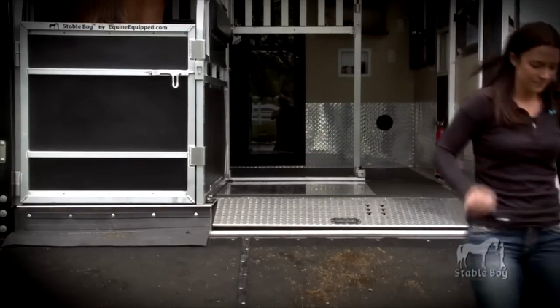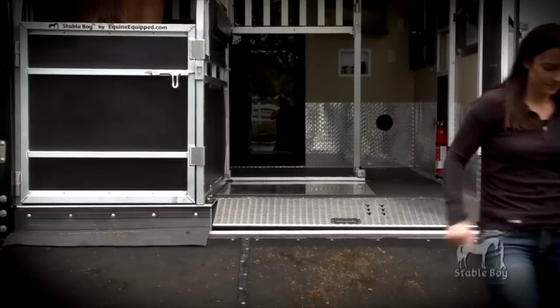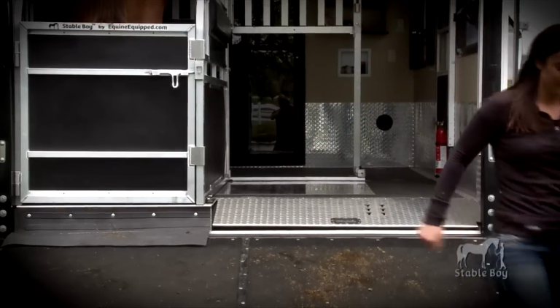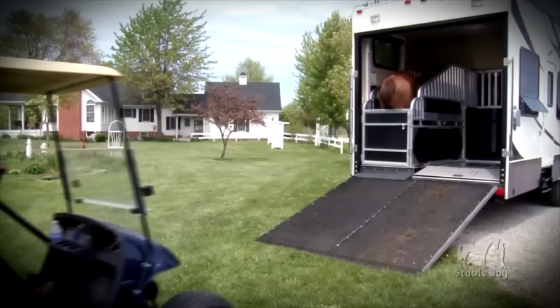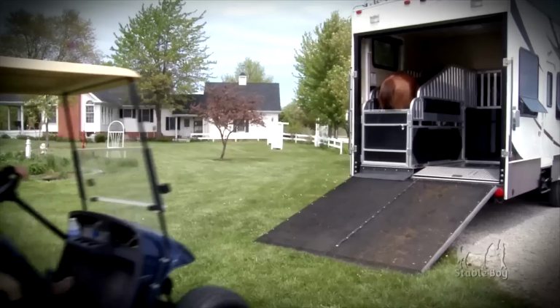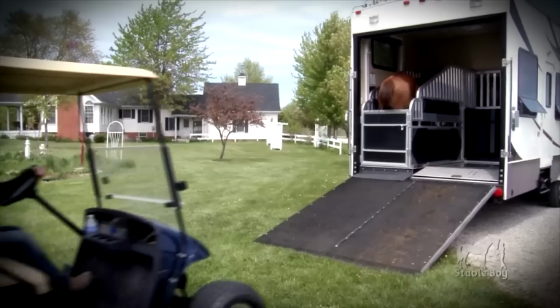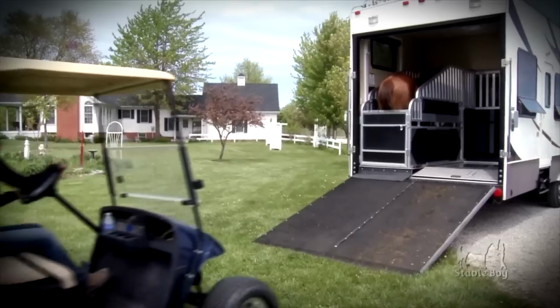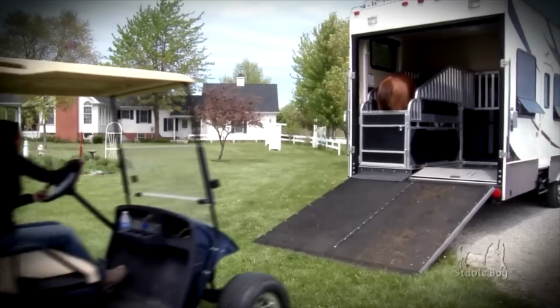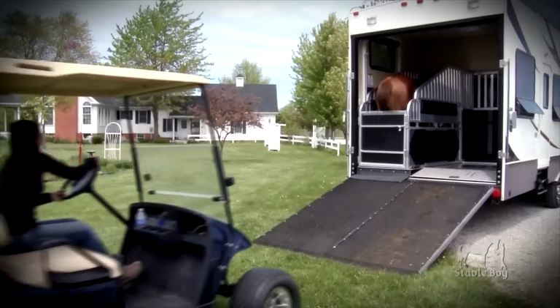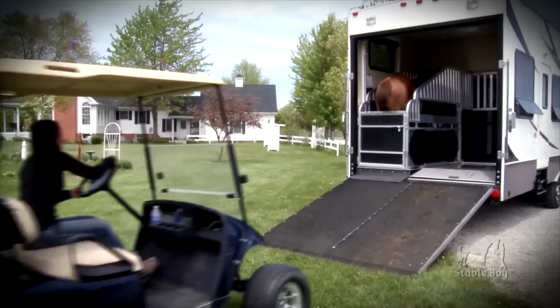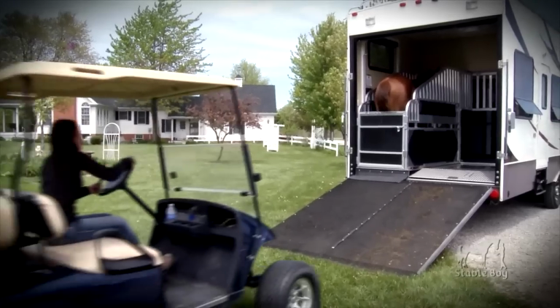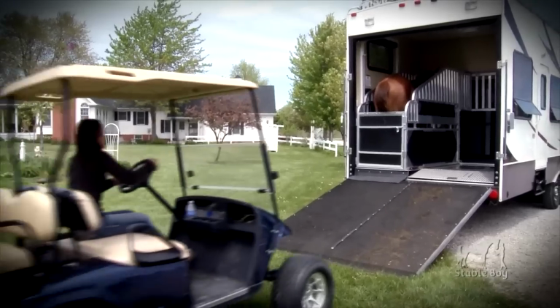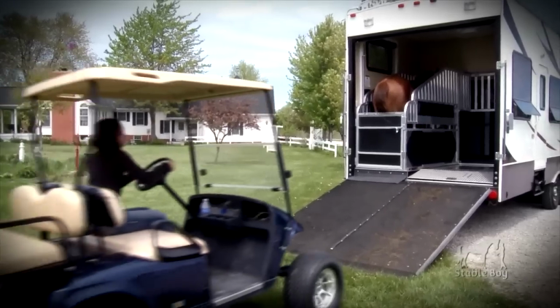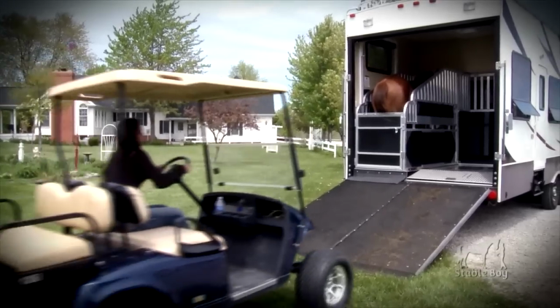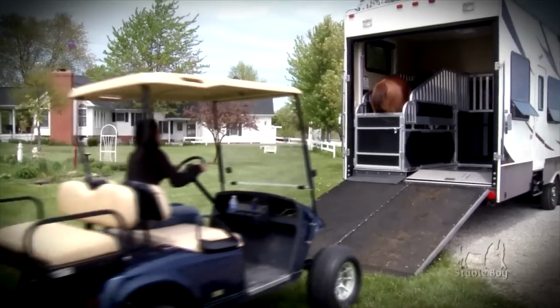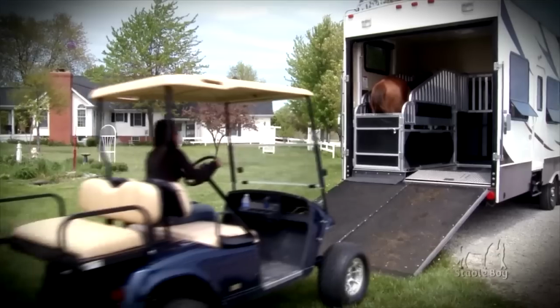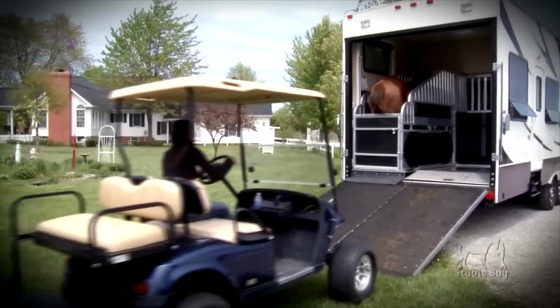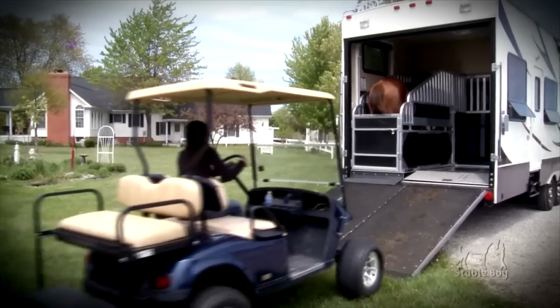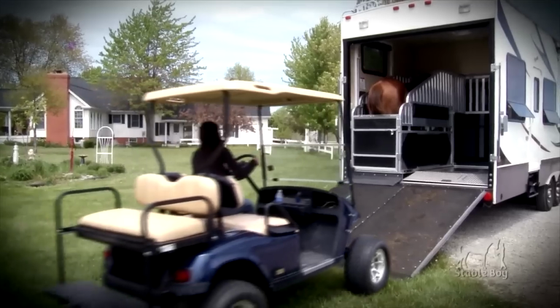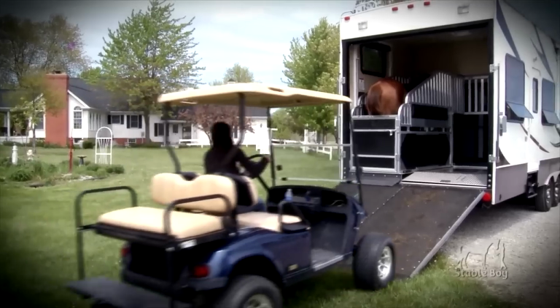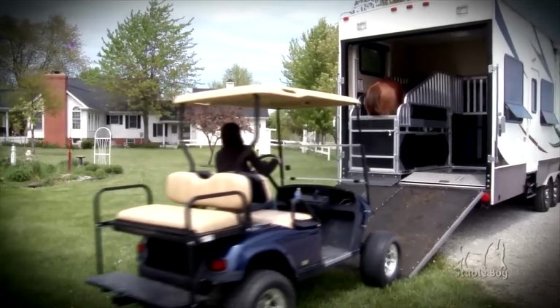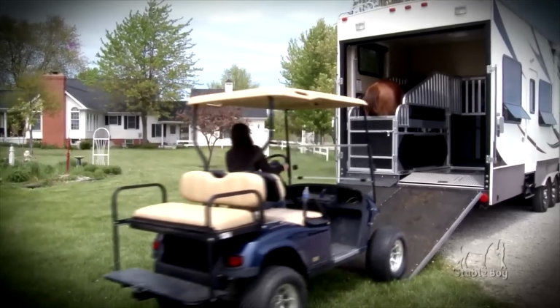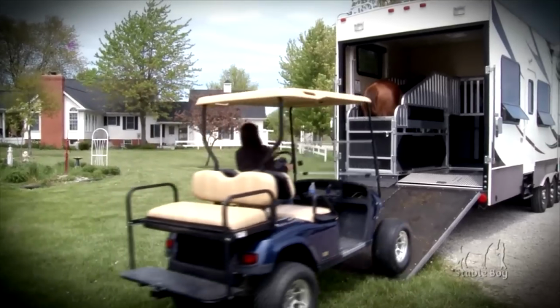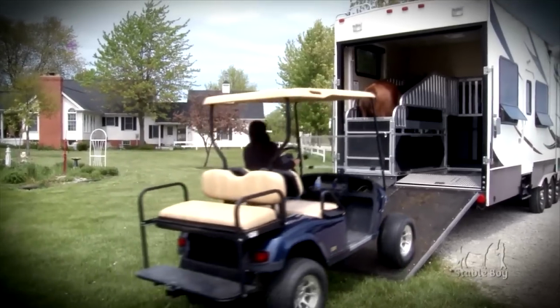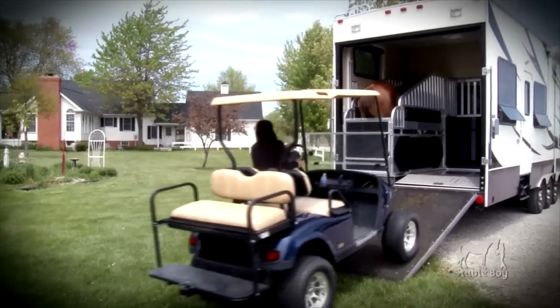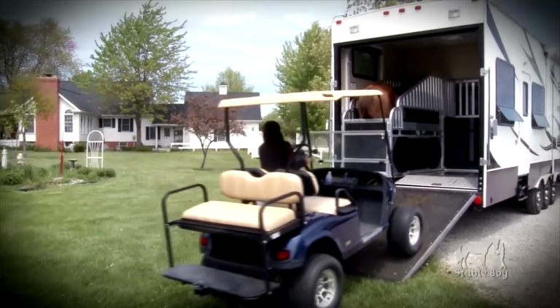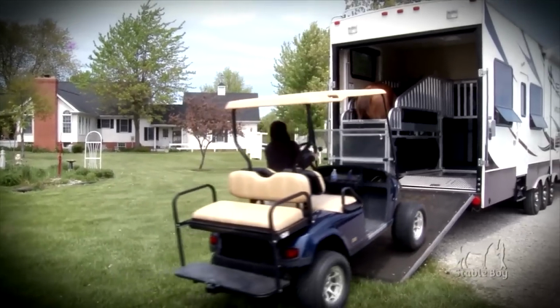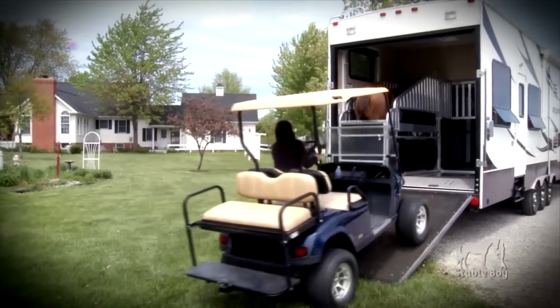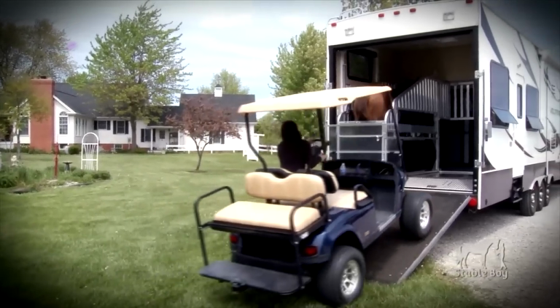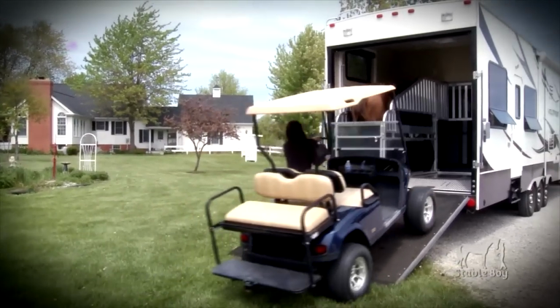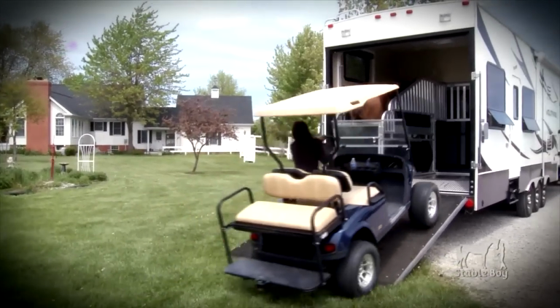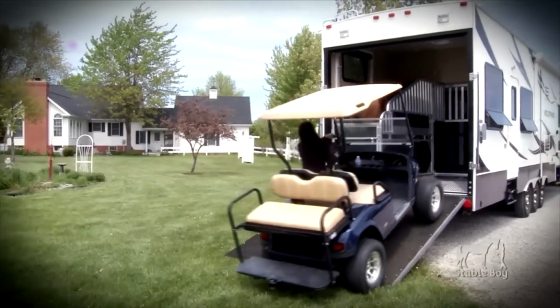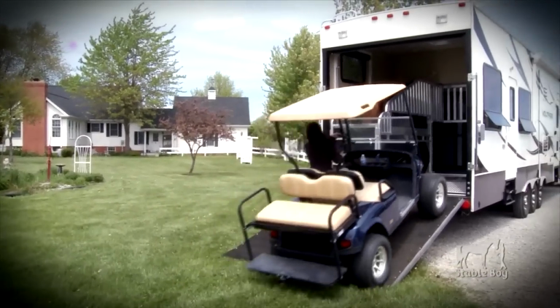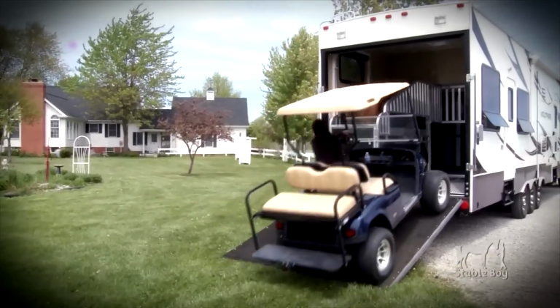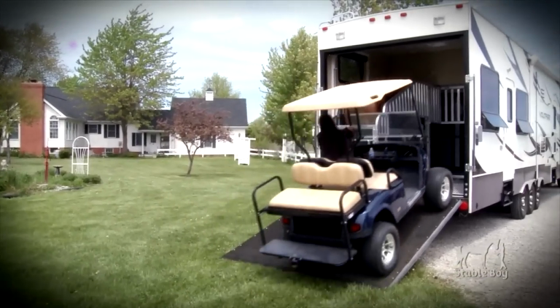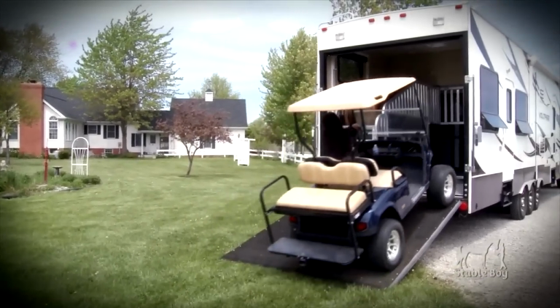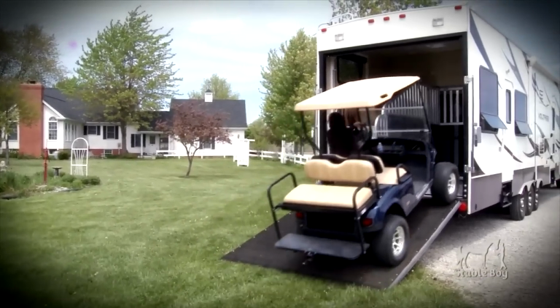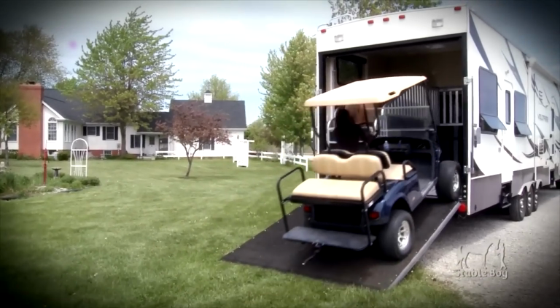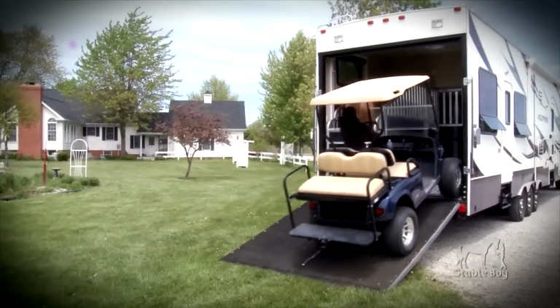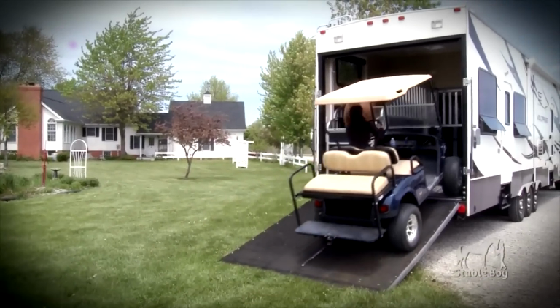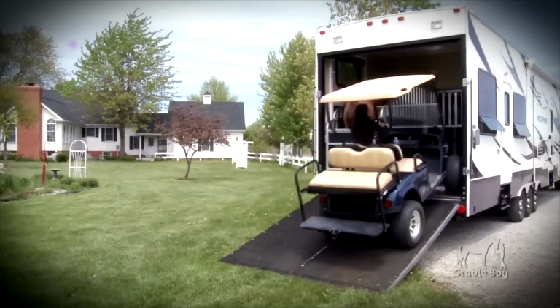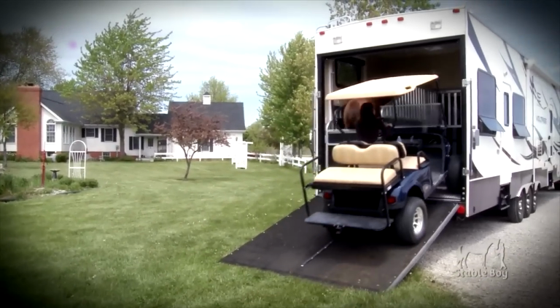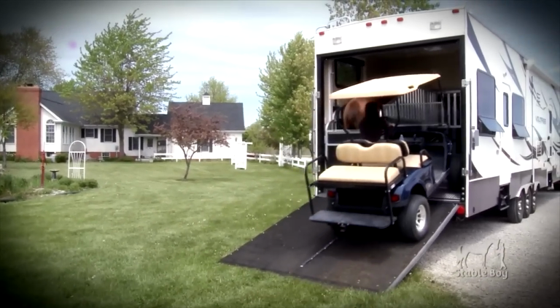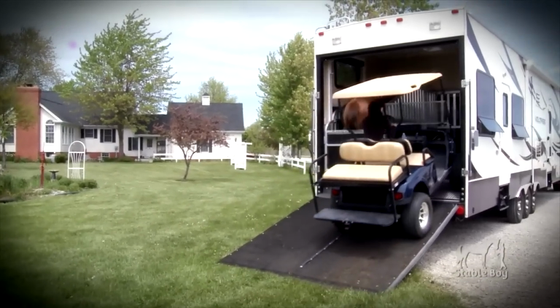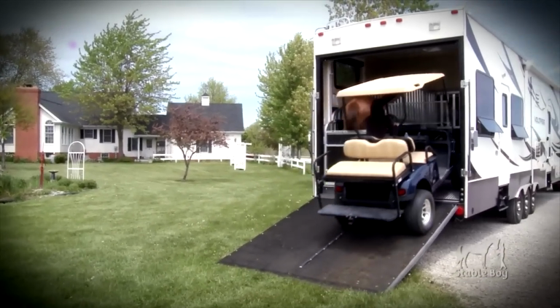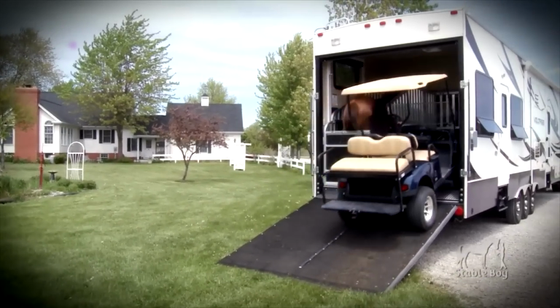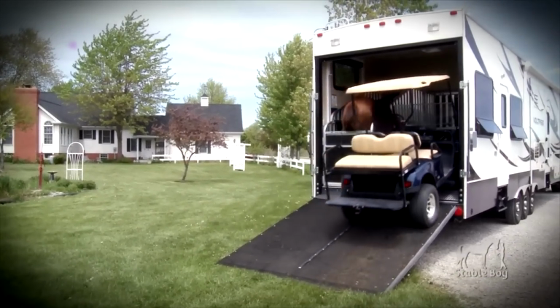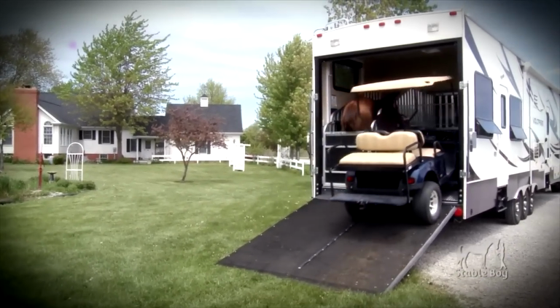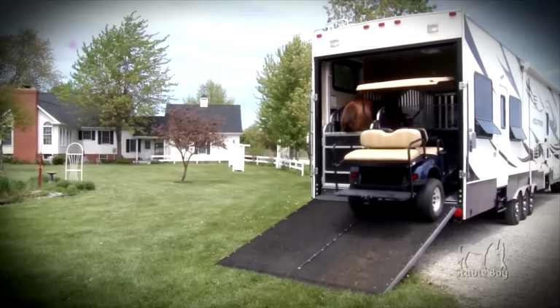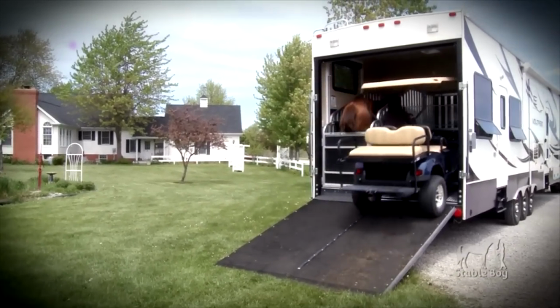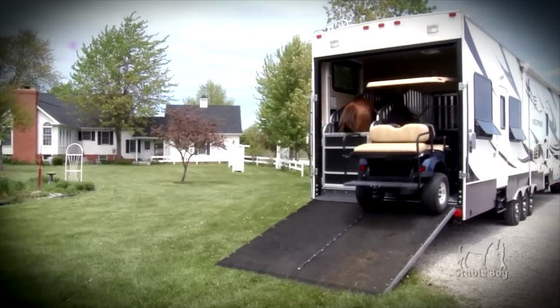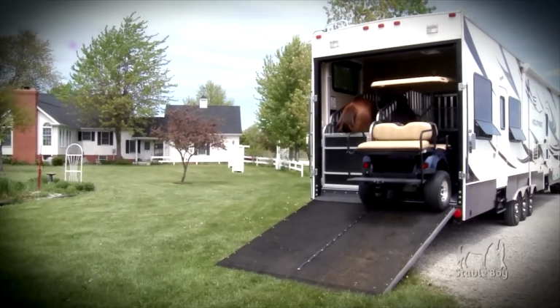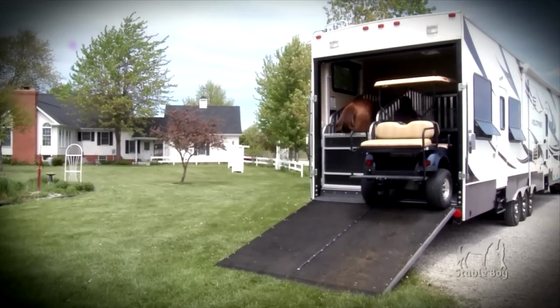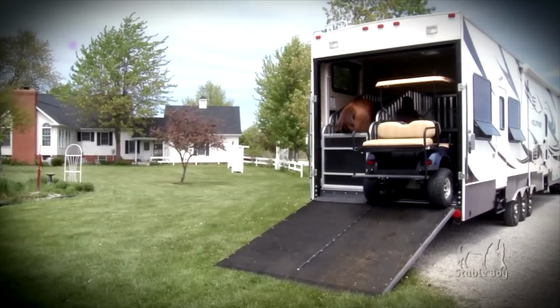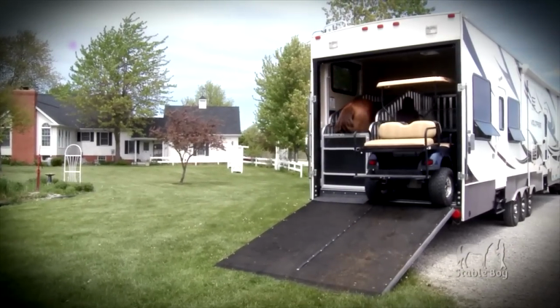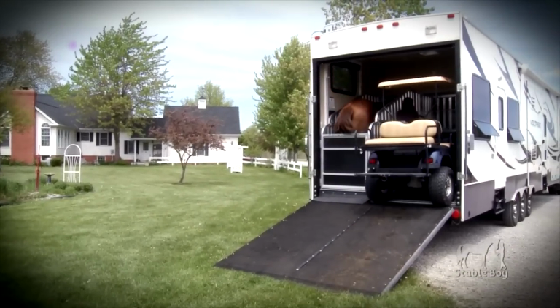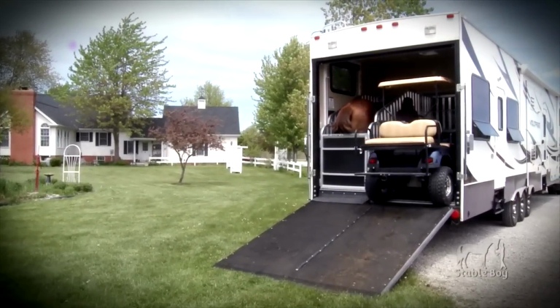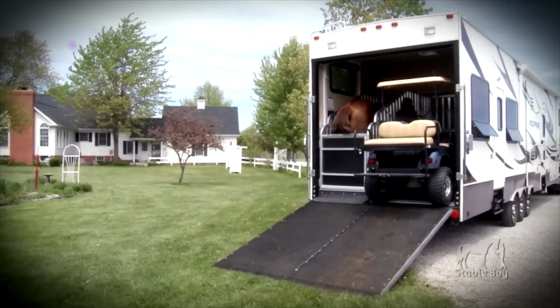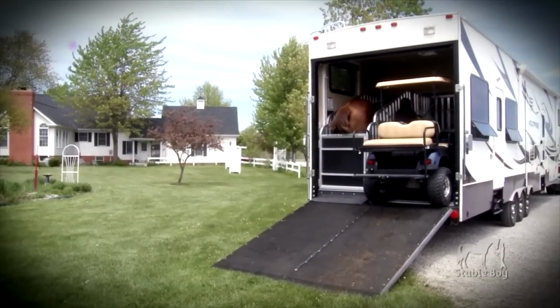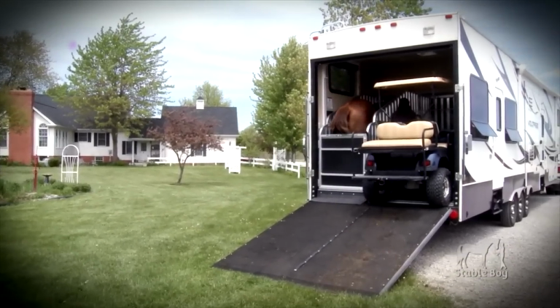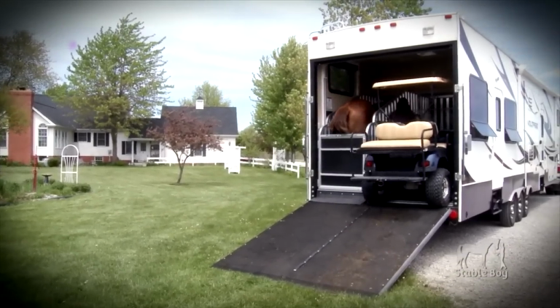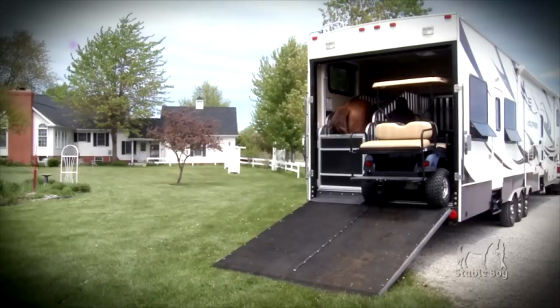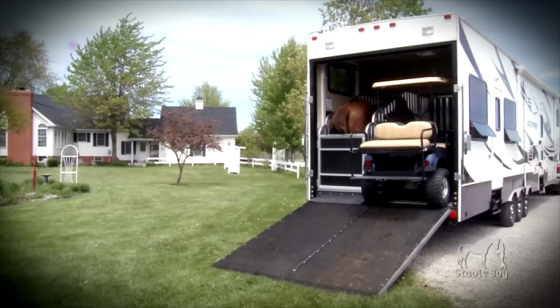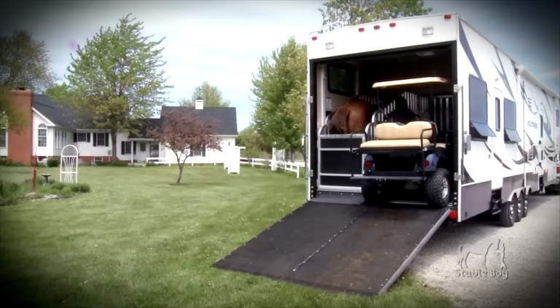There is room to transport your golf cart, ATV, motorcycles, or anything else you would like to haul.